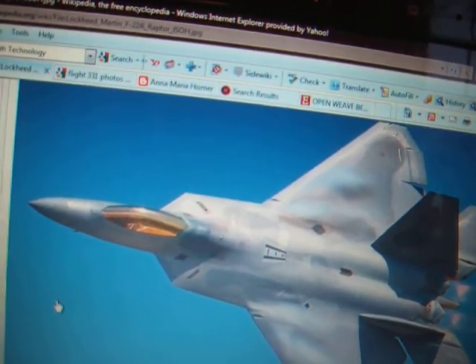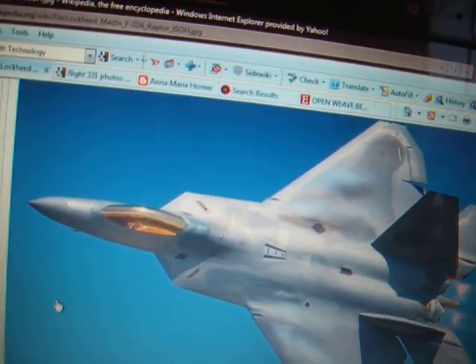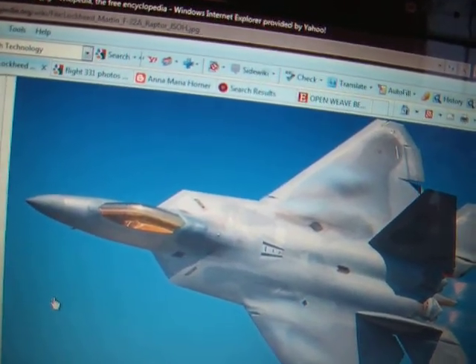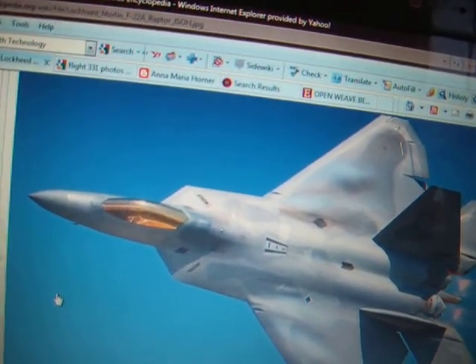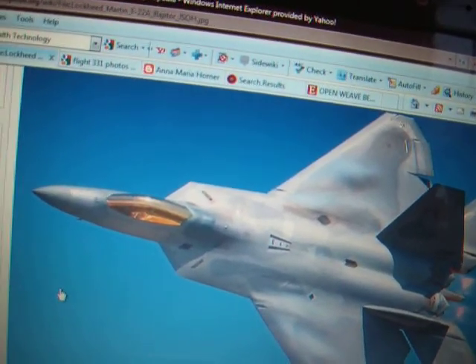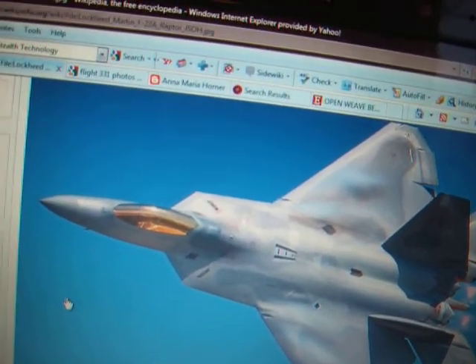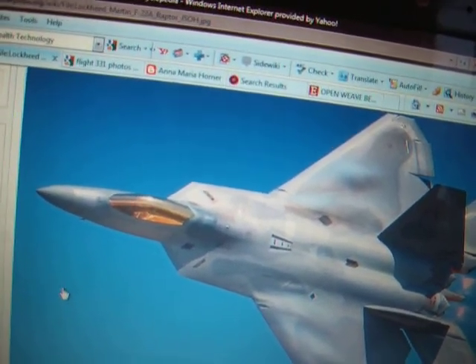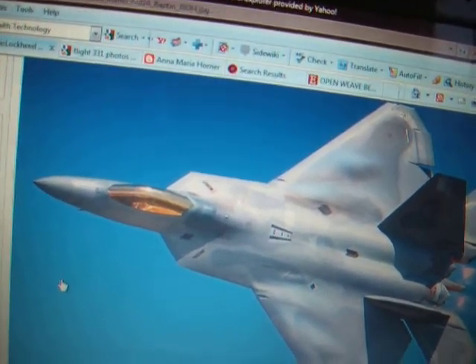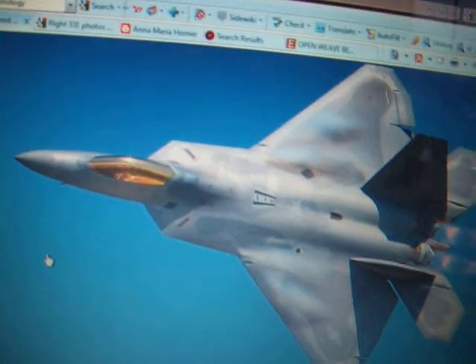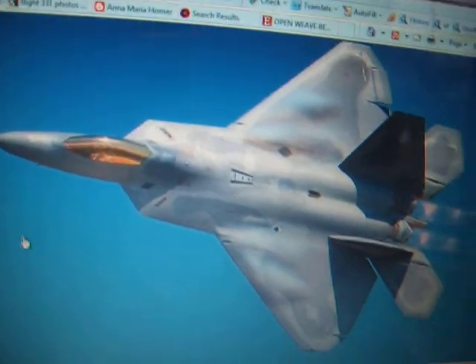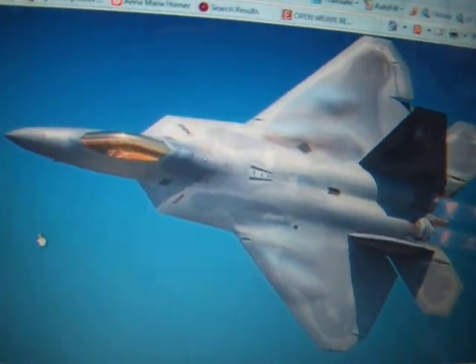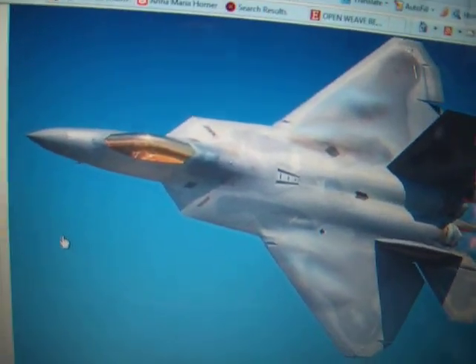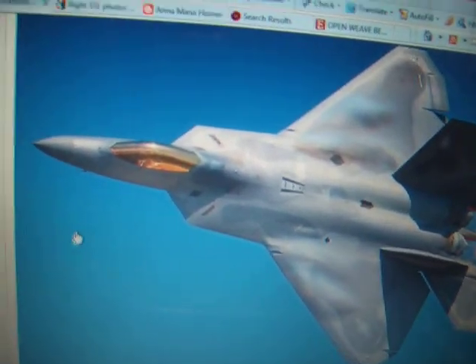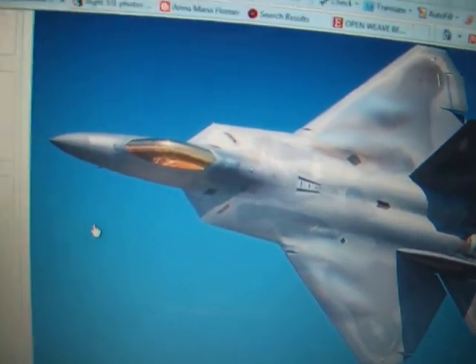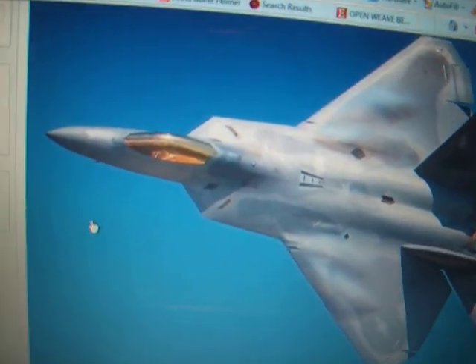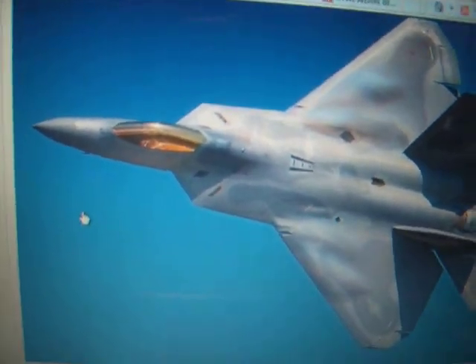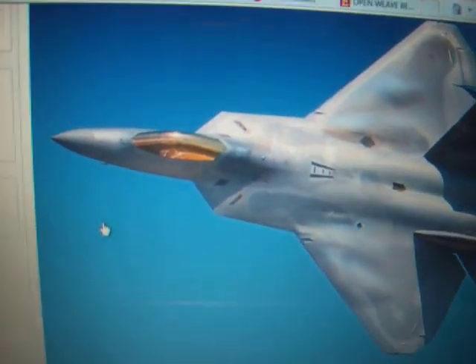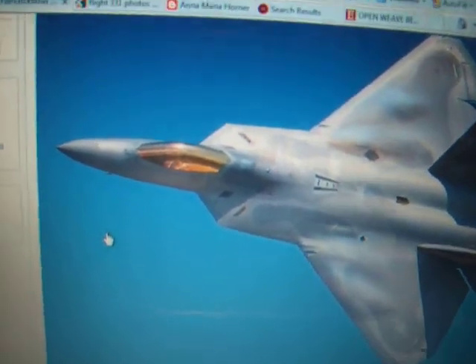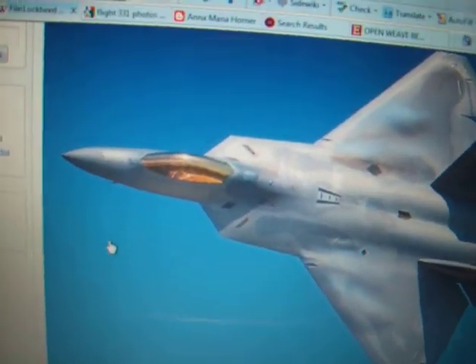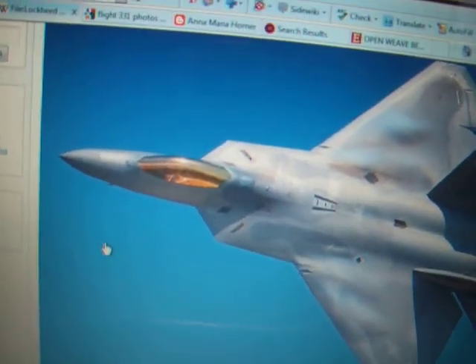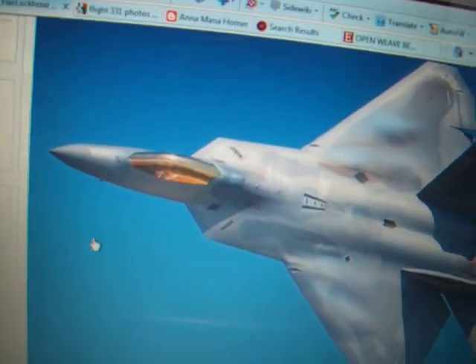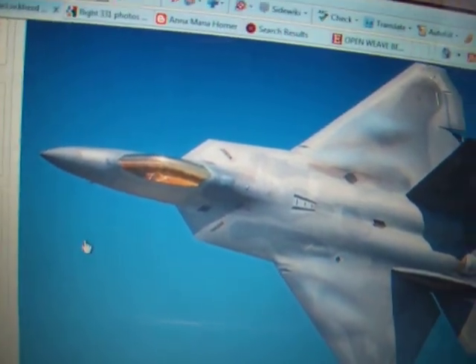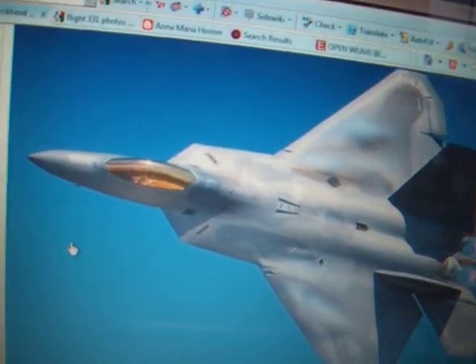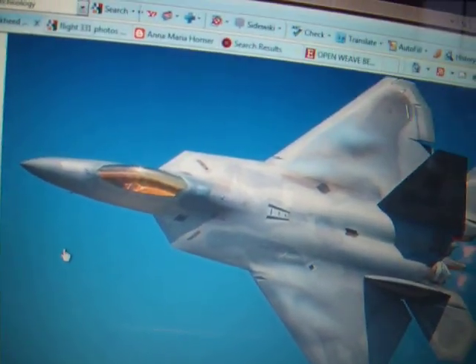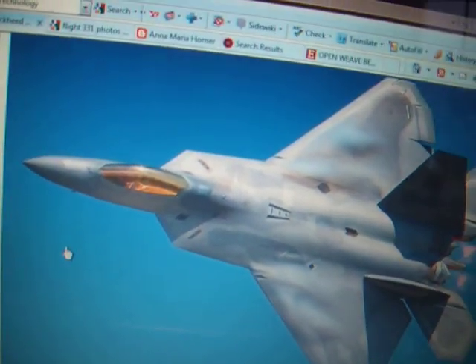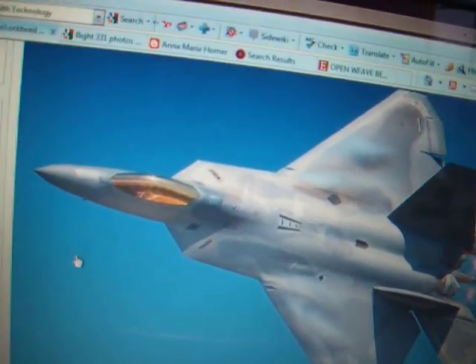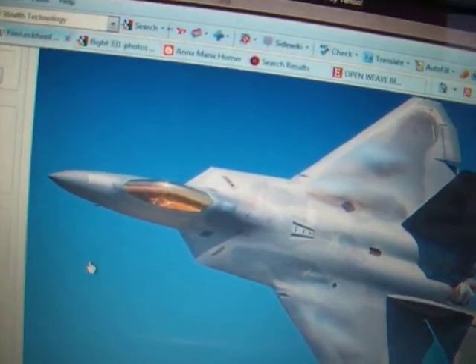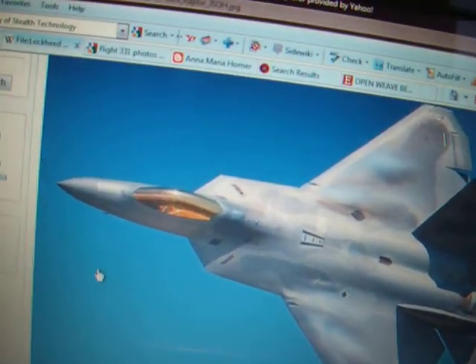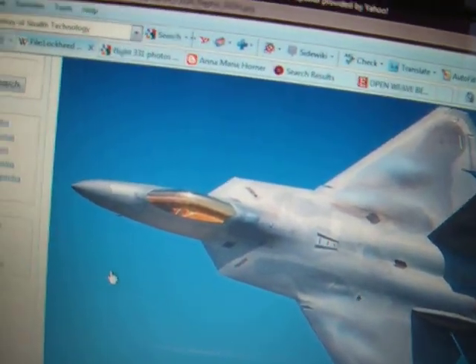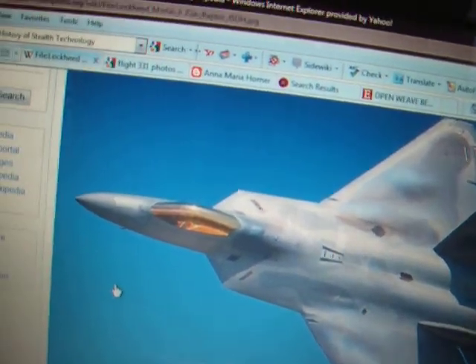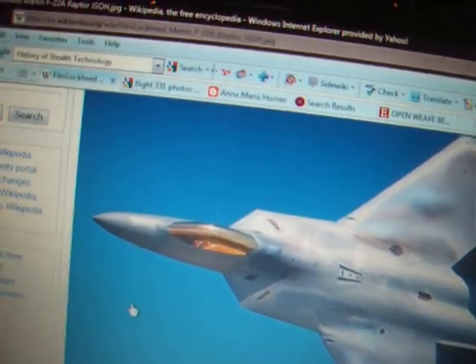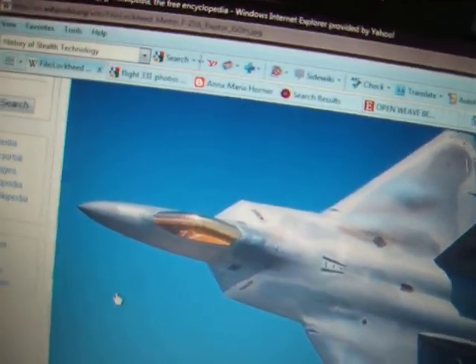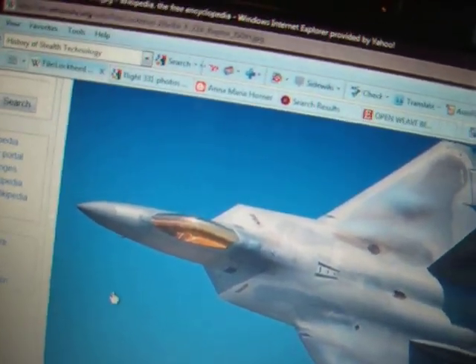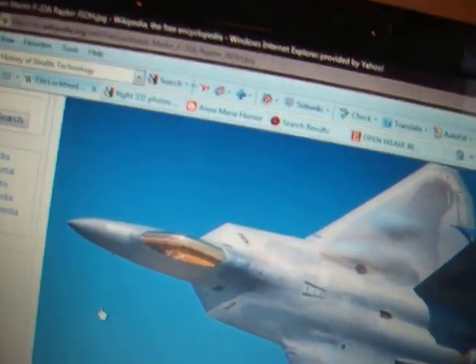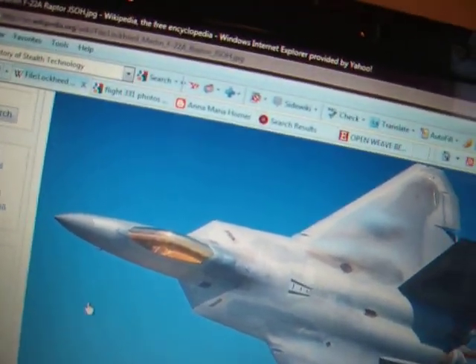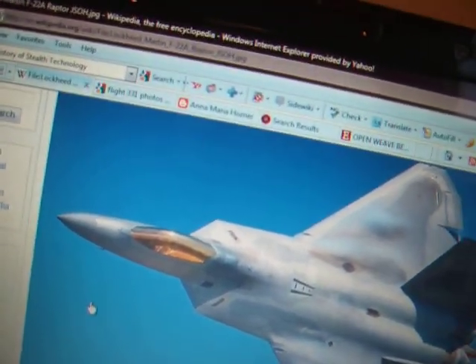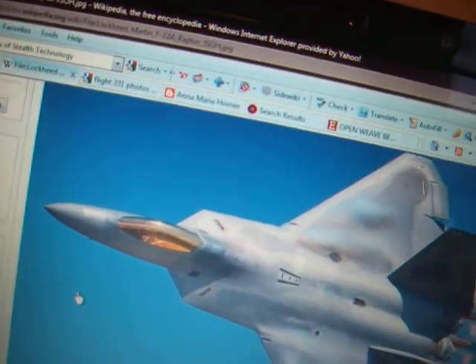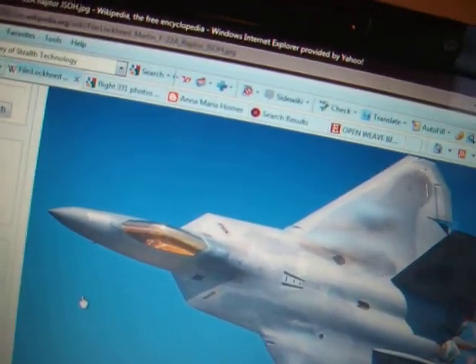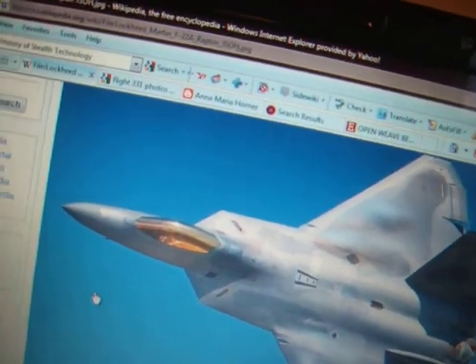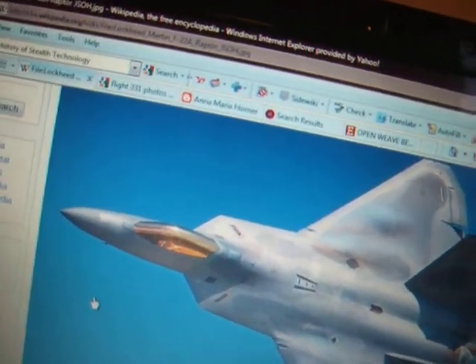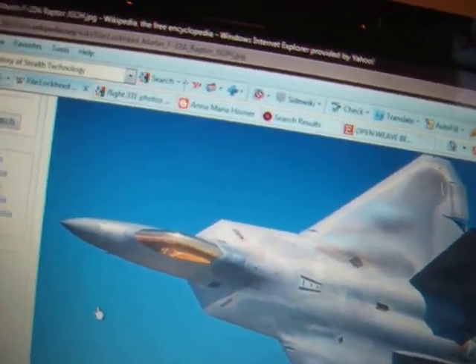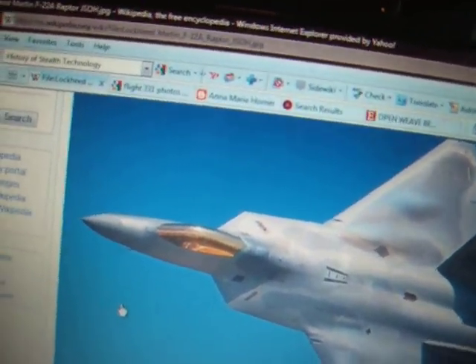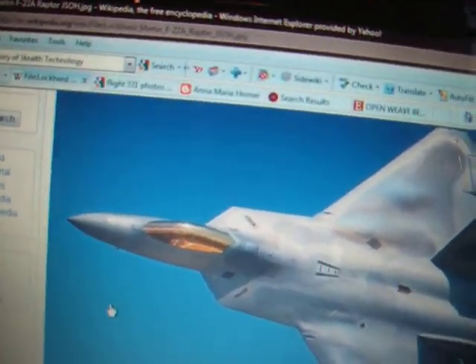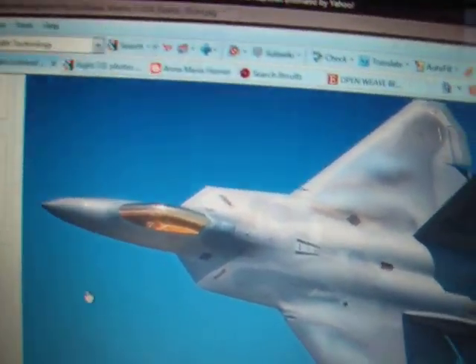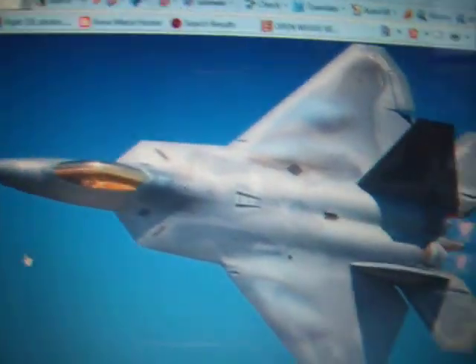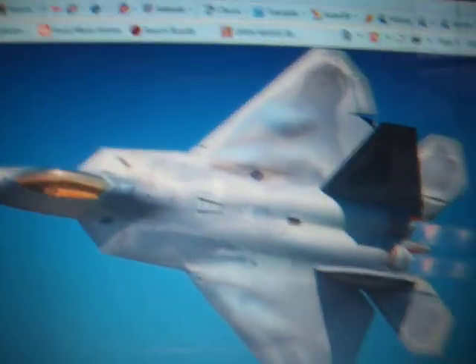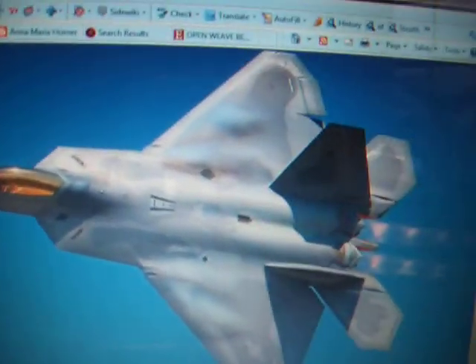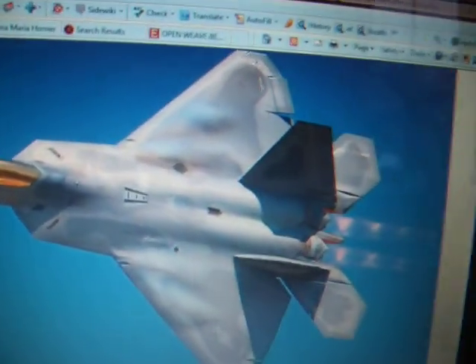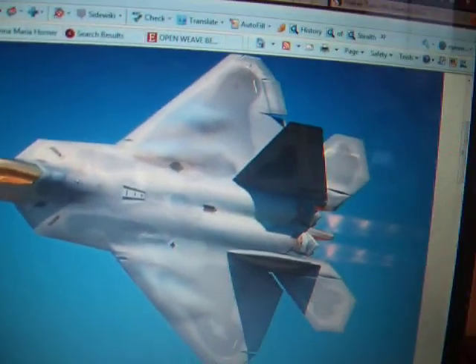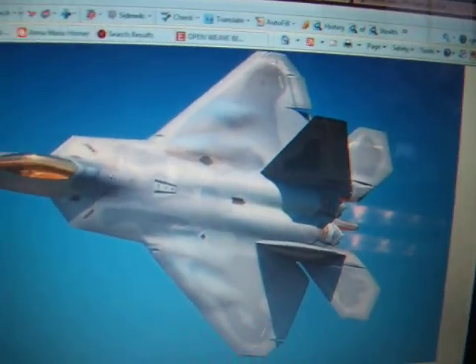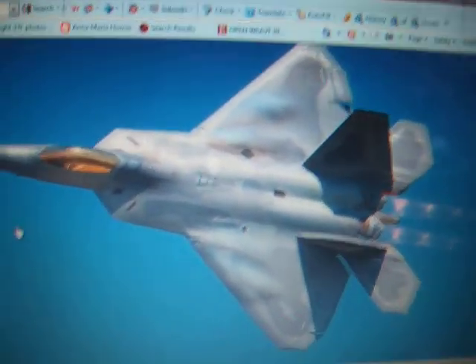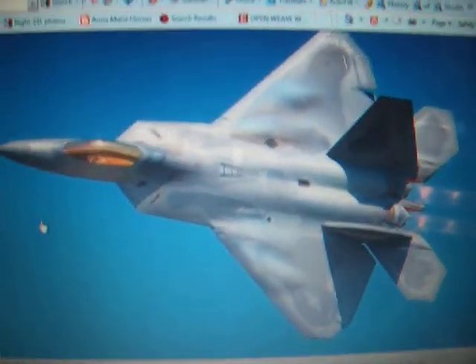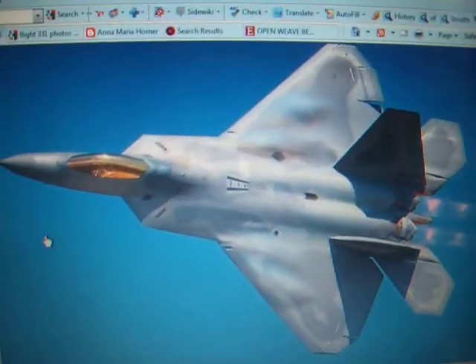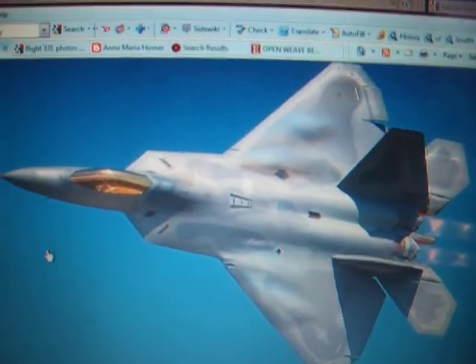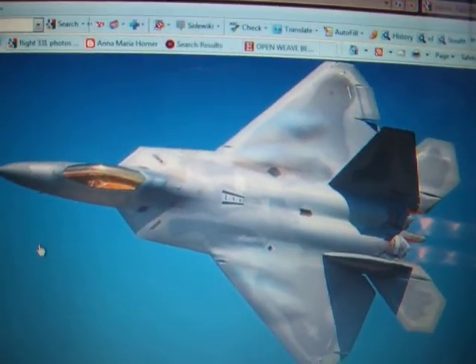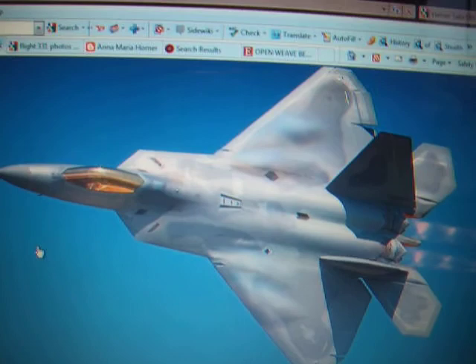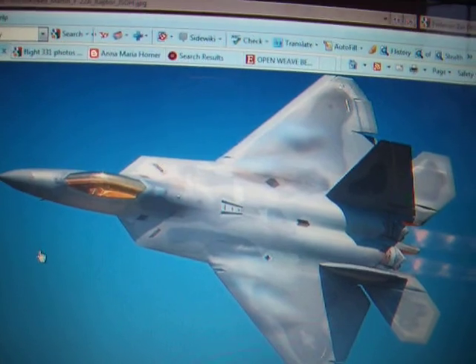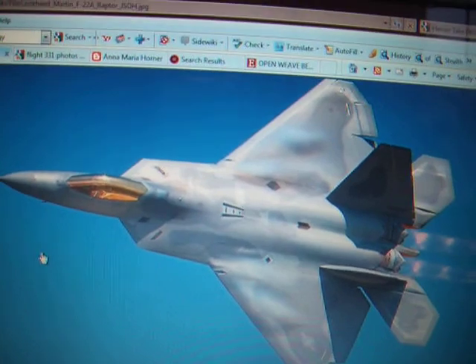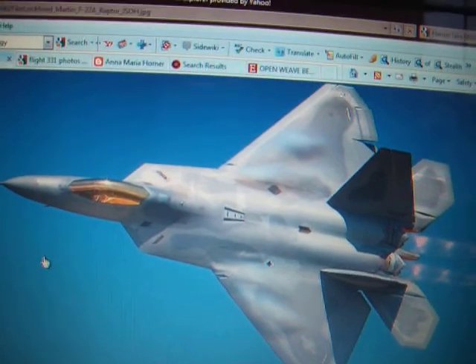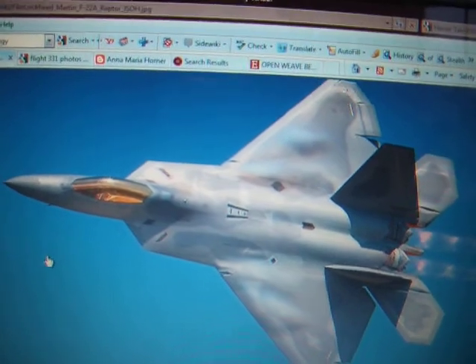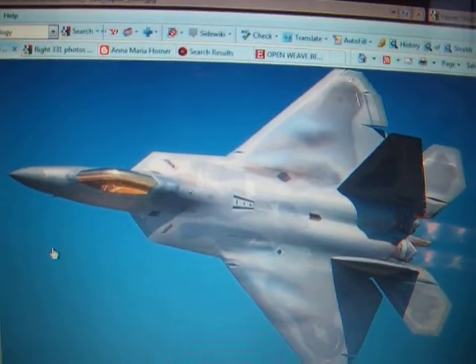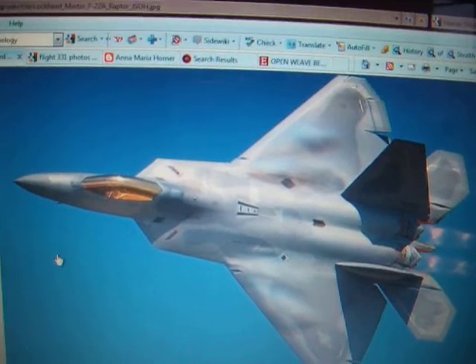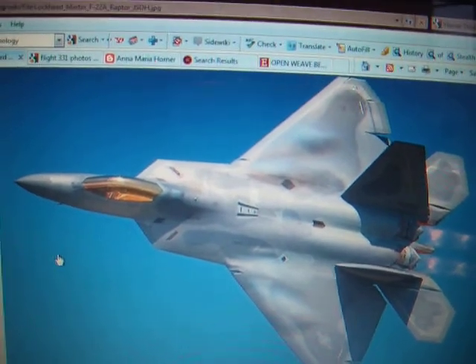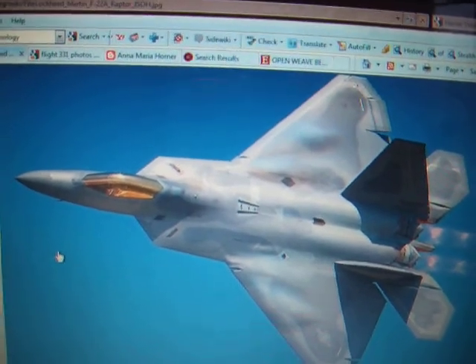The radar cross-section is really small, so it's hard to detect — that also makes the F-22 stealthy.